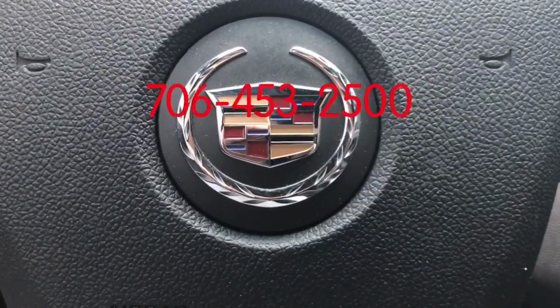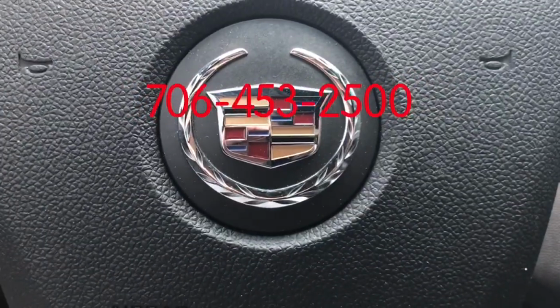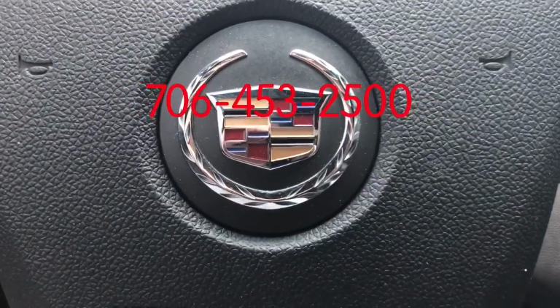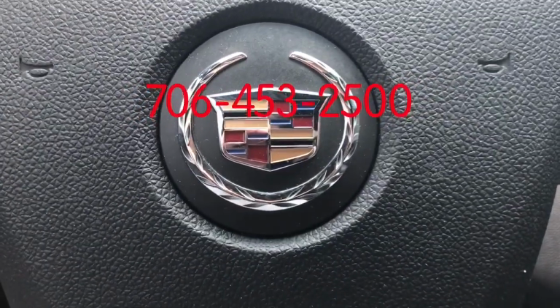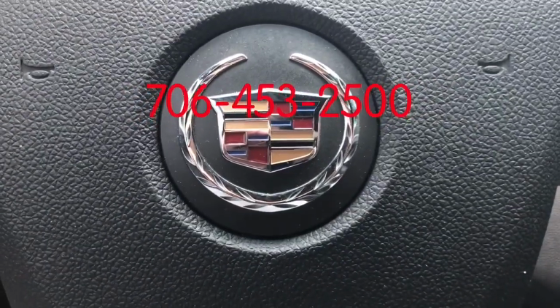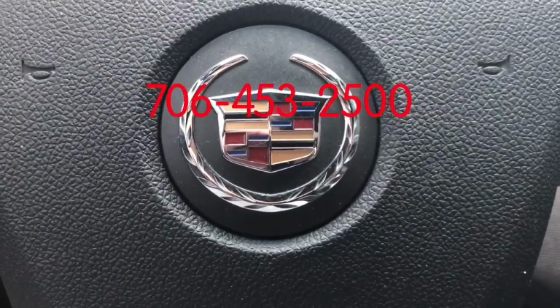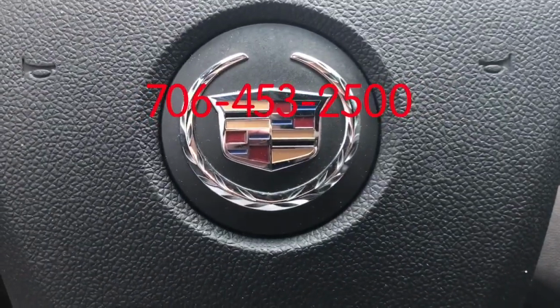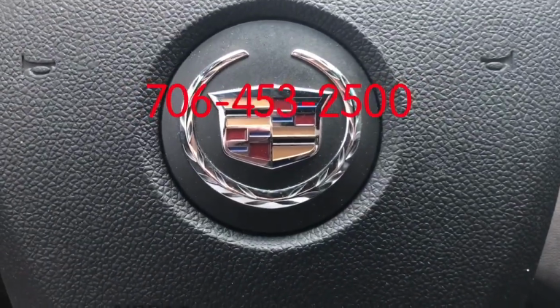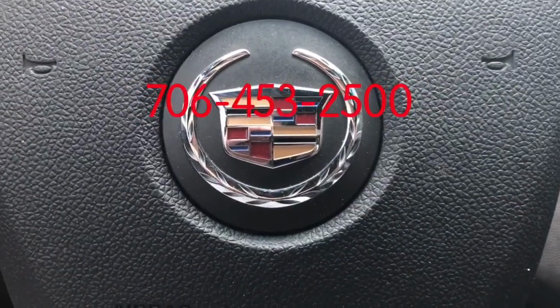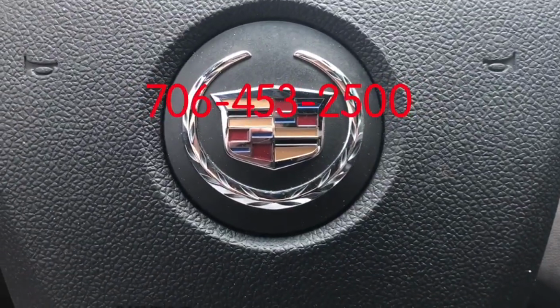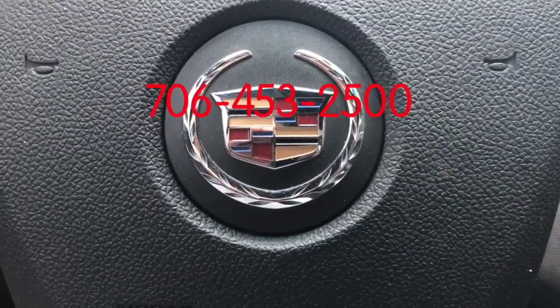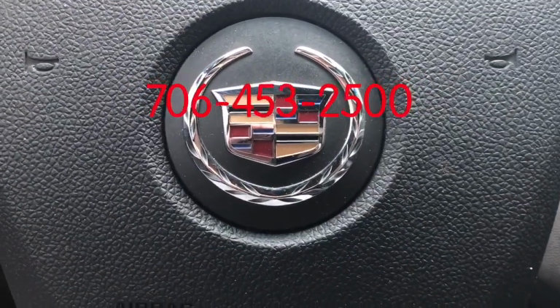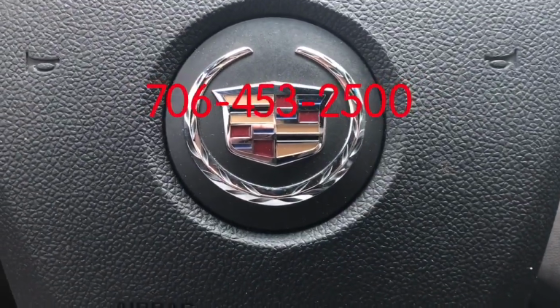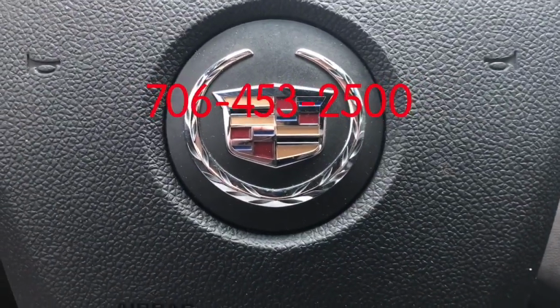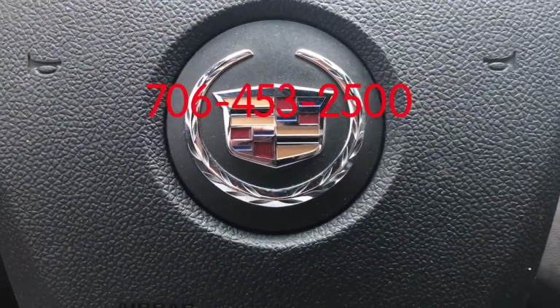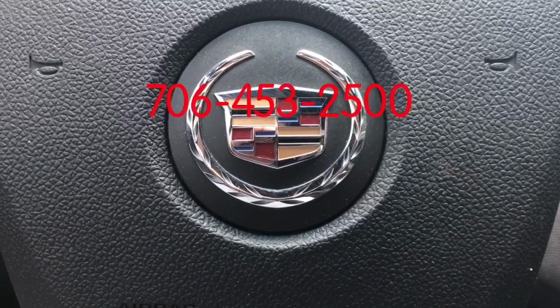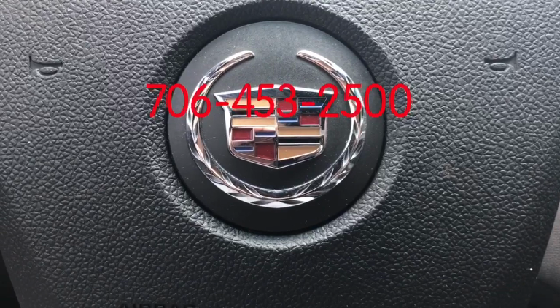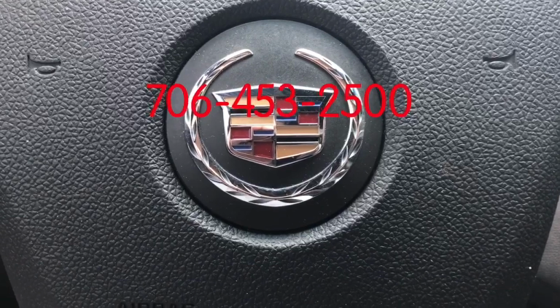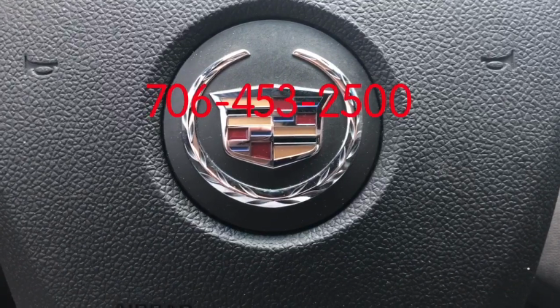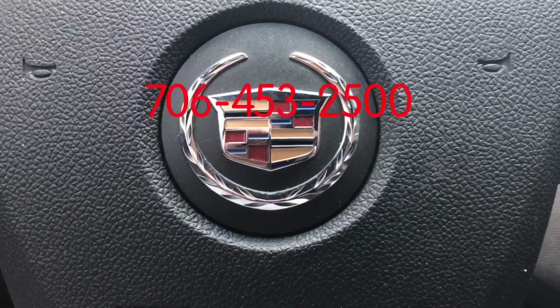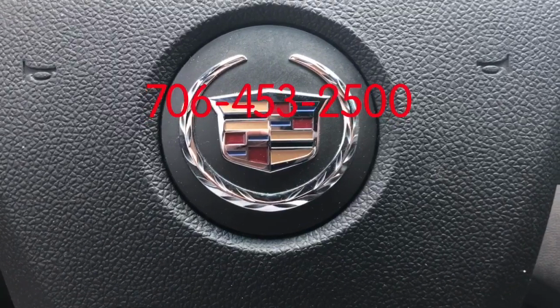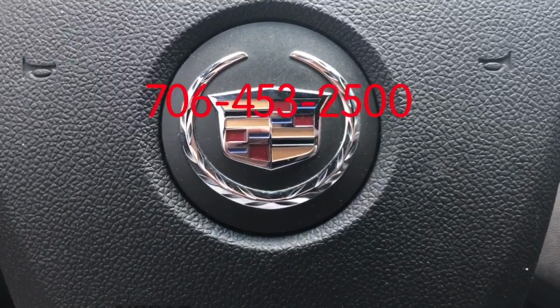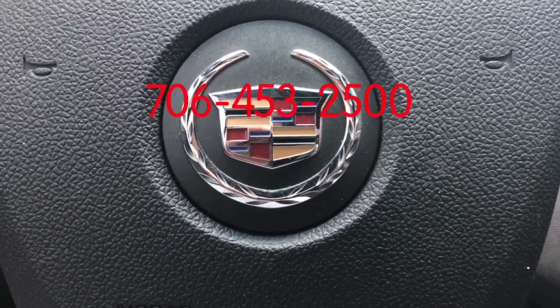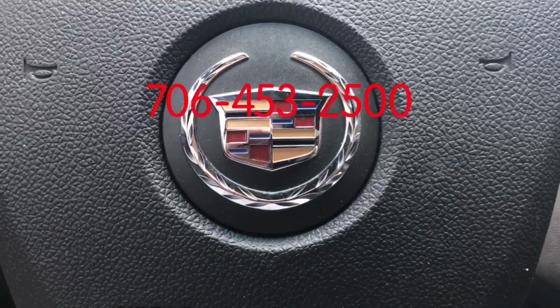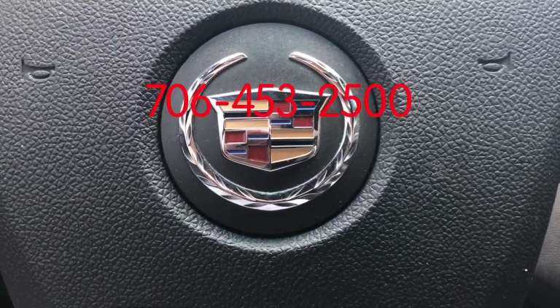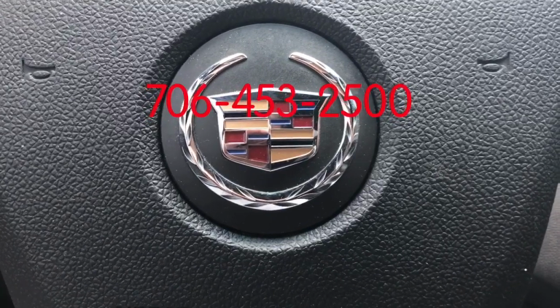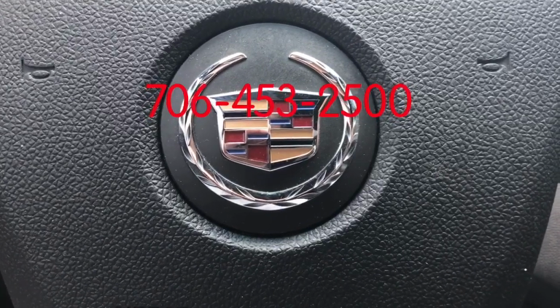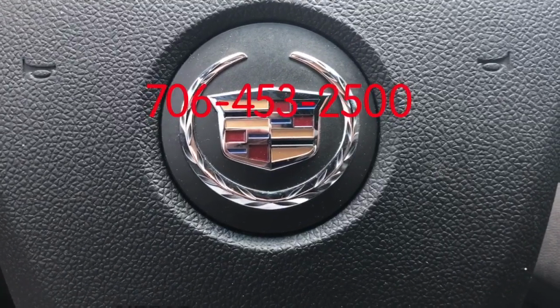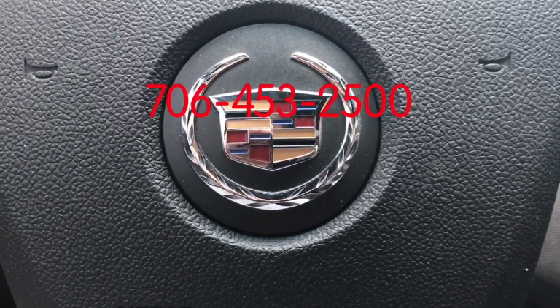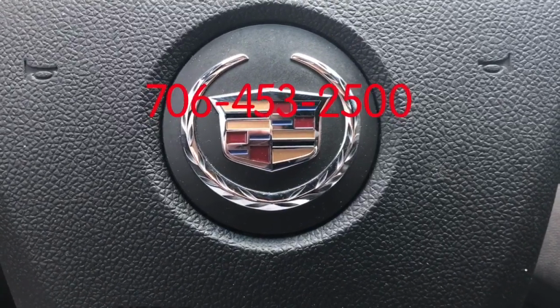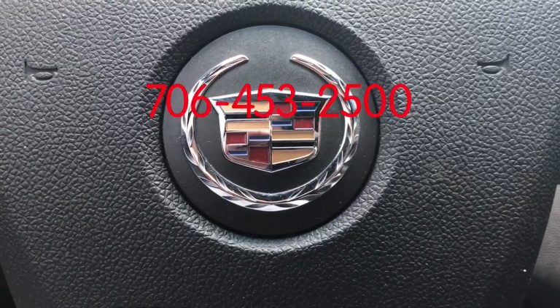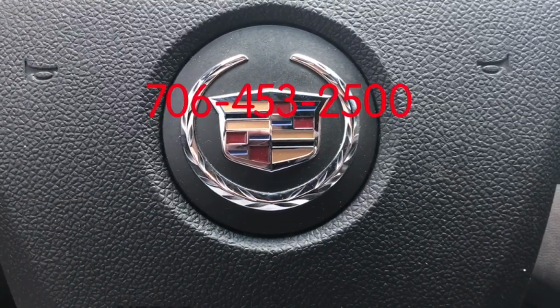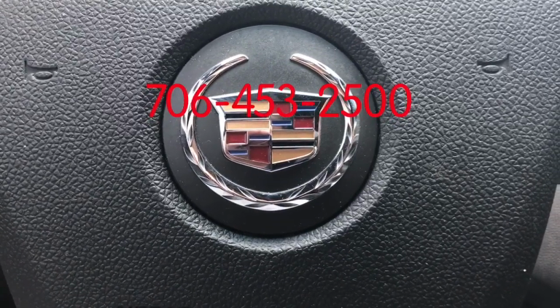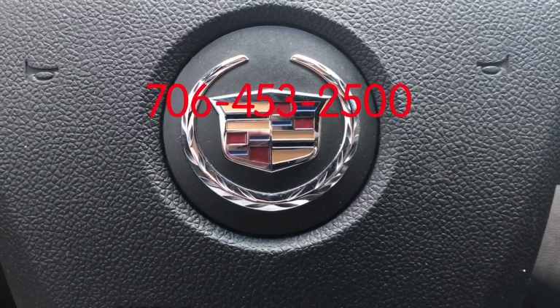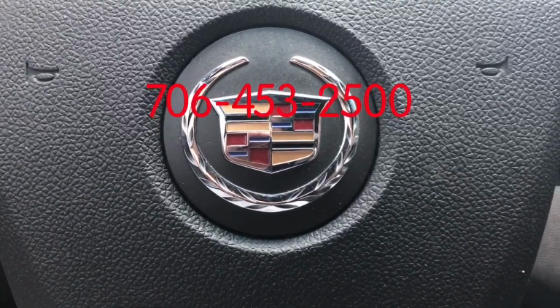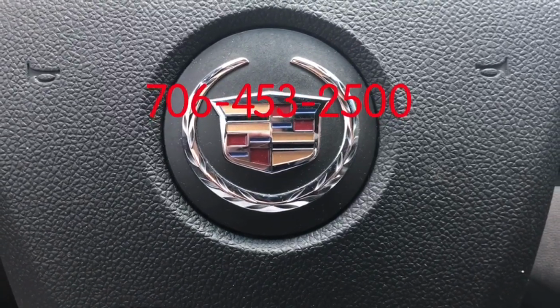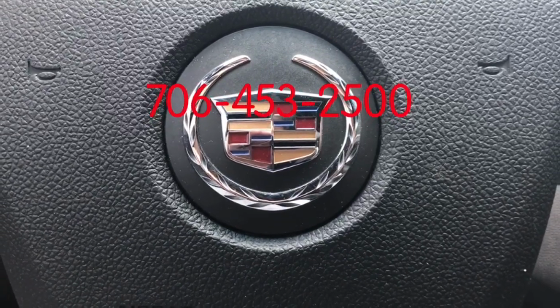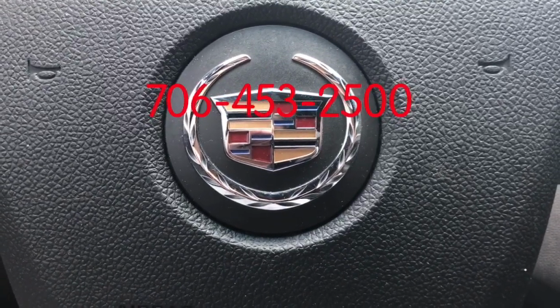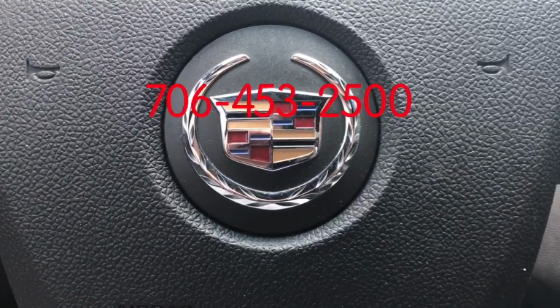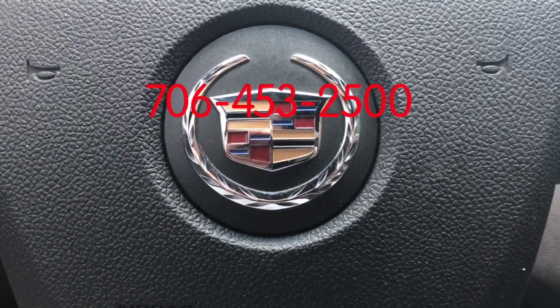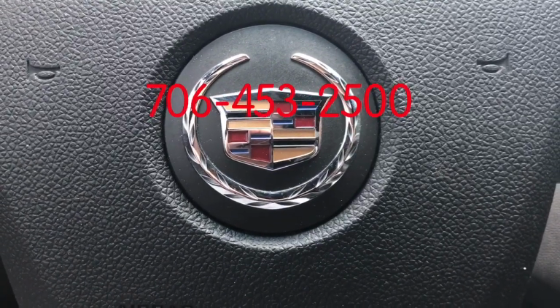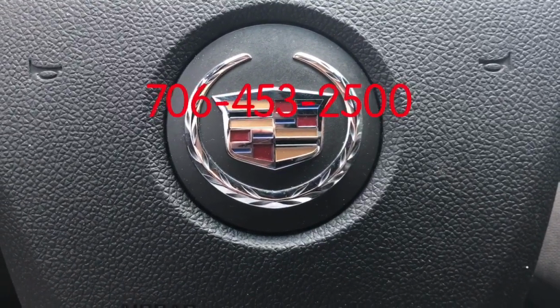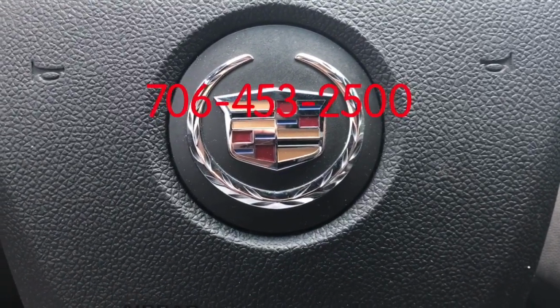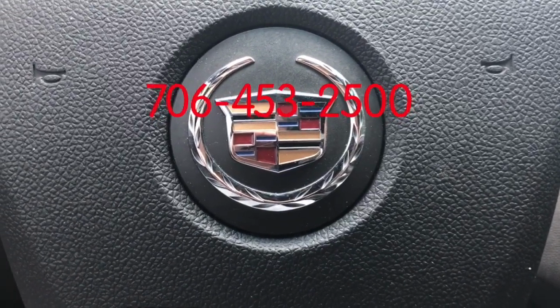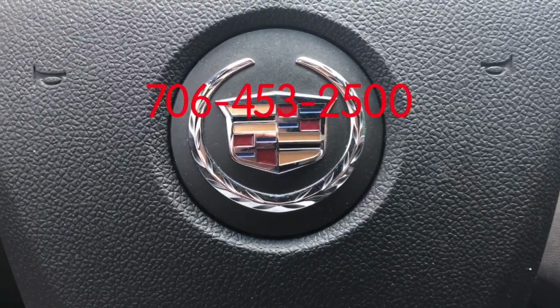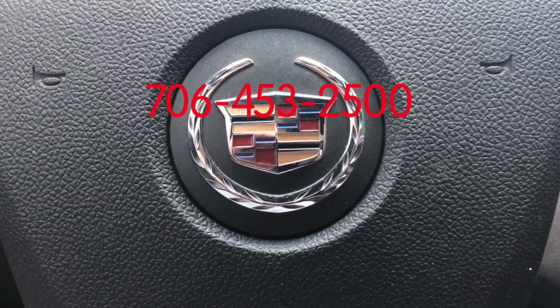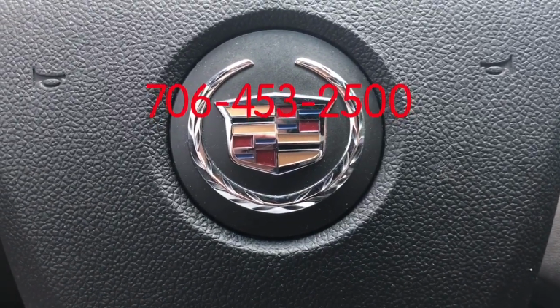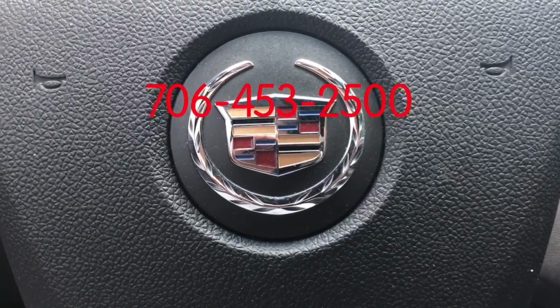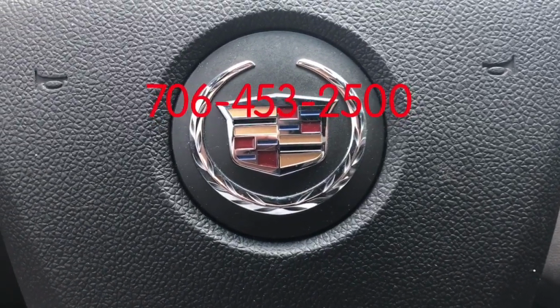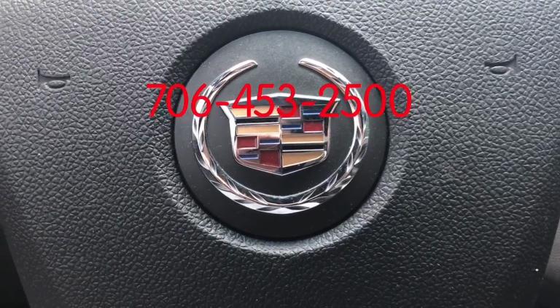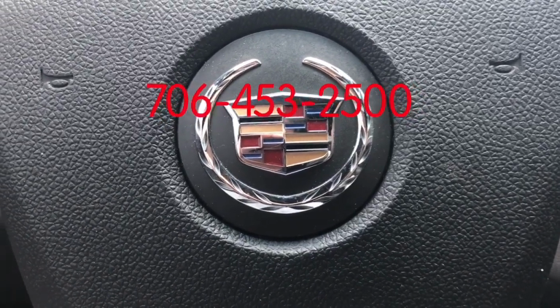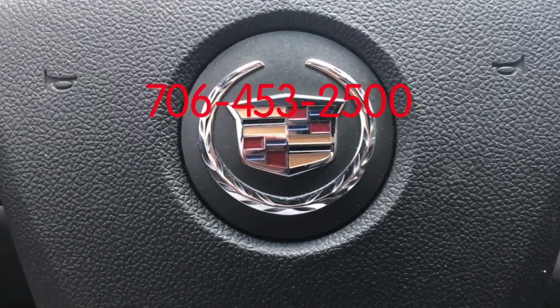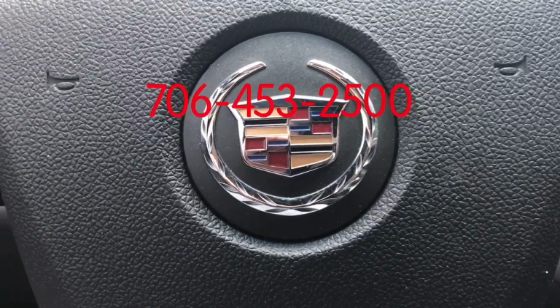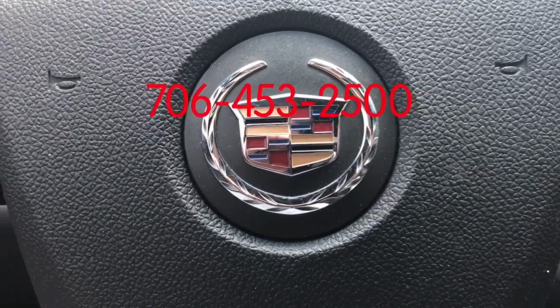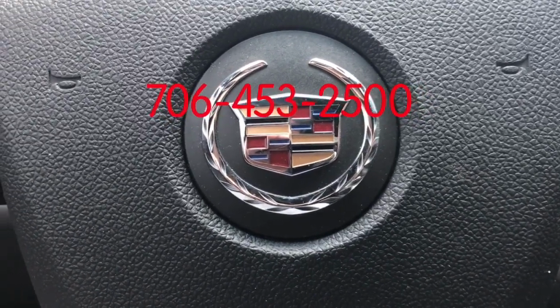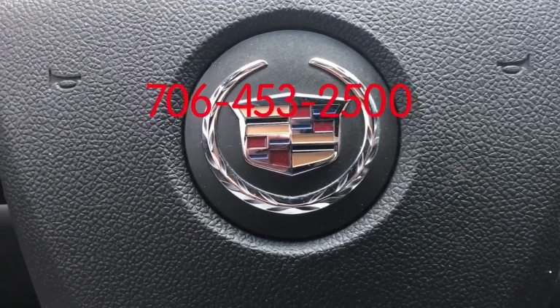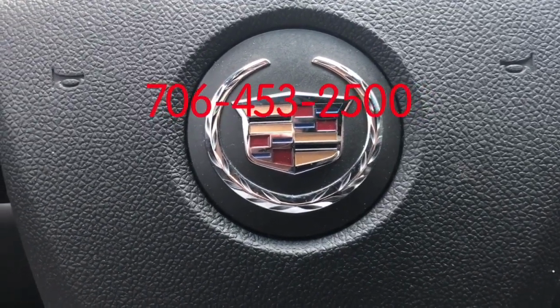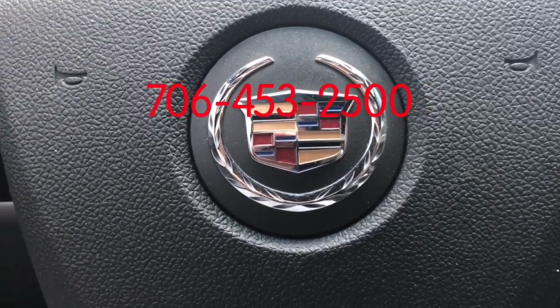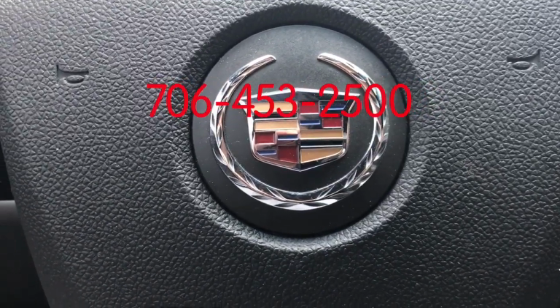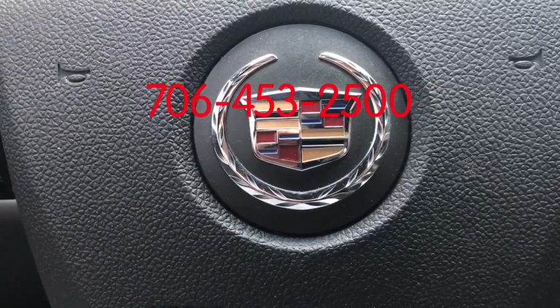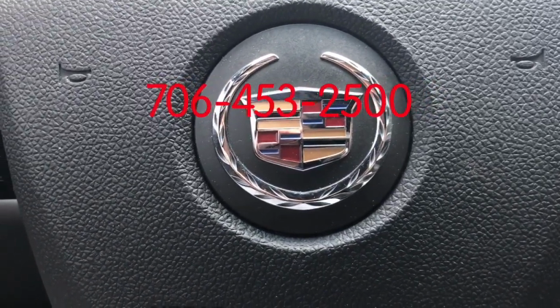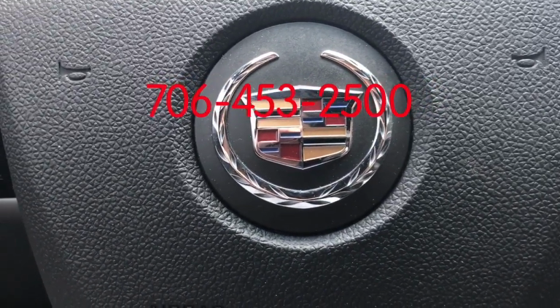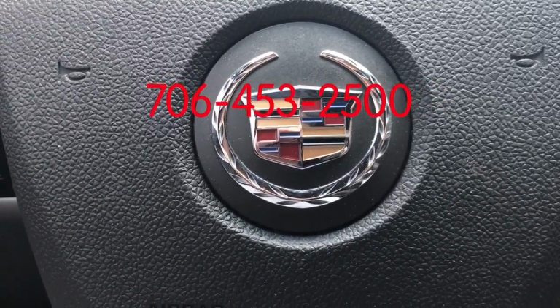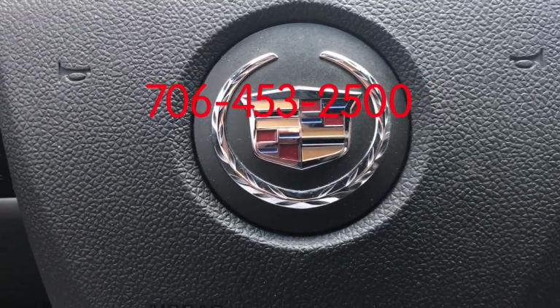My name is Marco from Jimmy Brett Chevrolet. Thank you for watching — give me a call back at 706-453-2500.